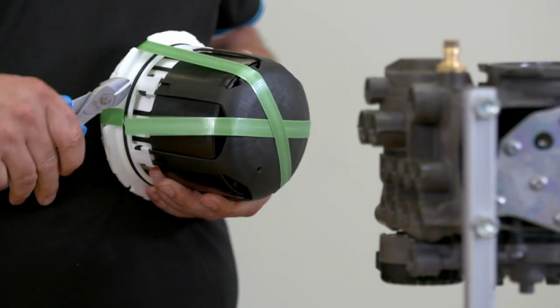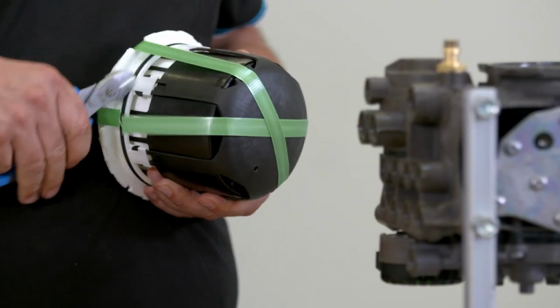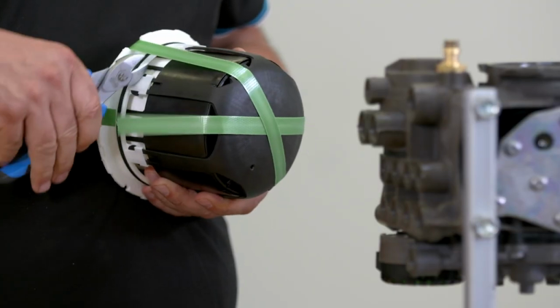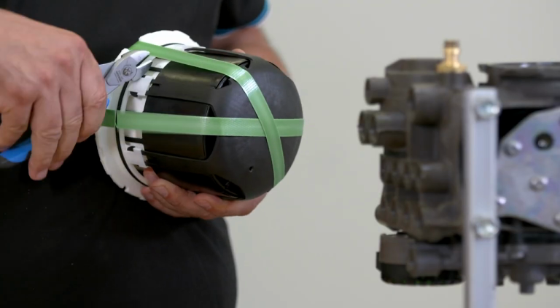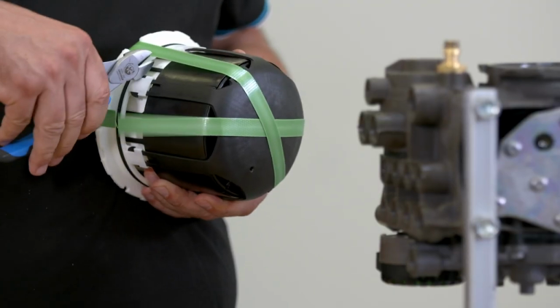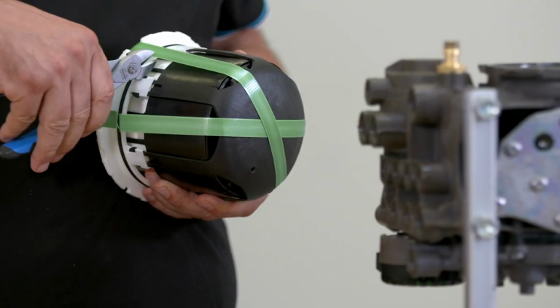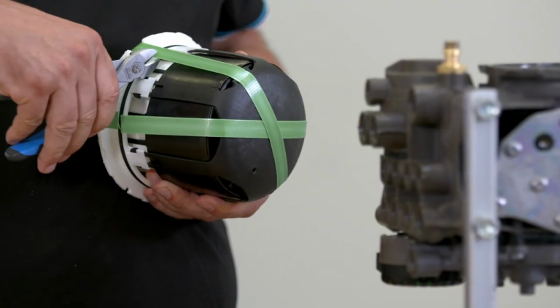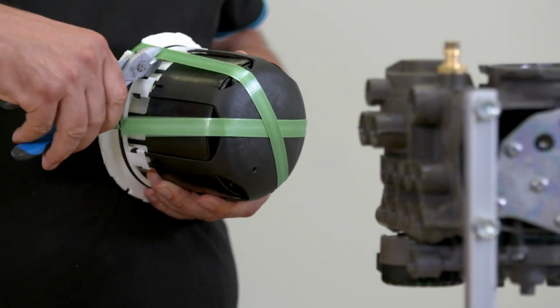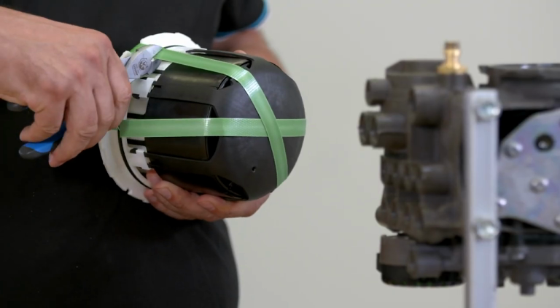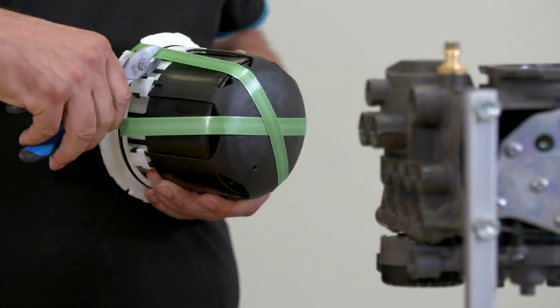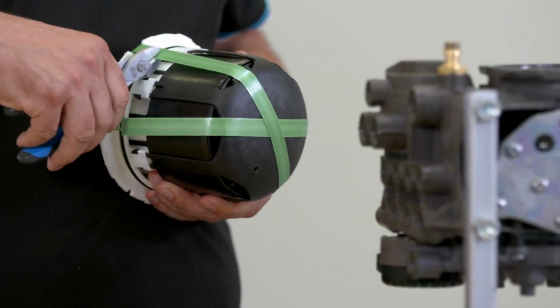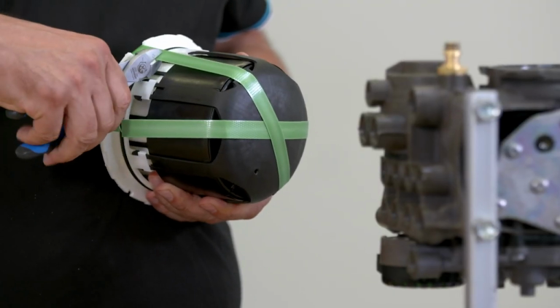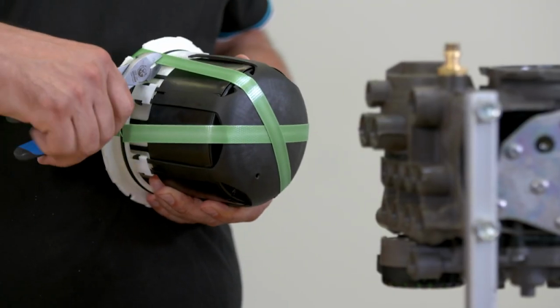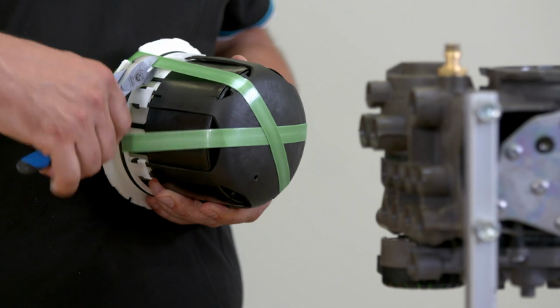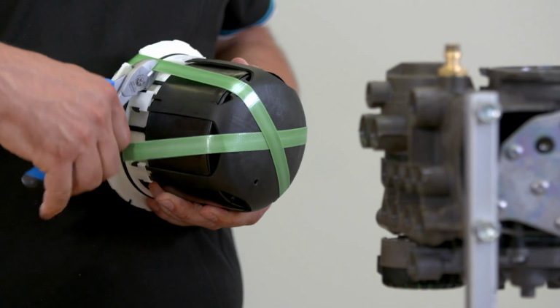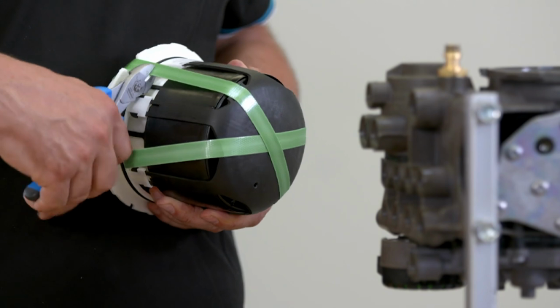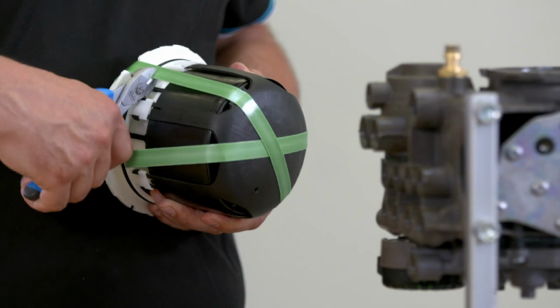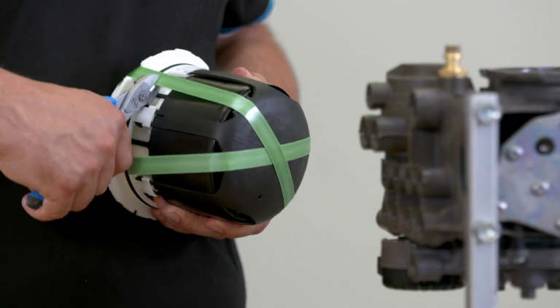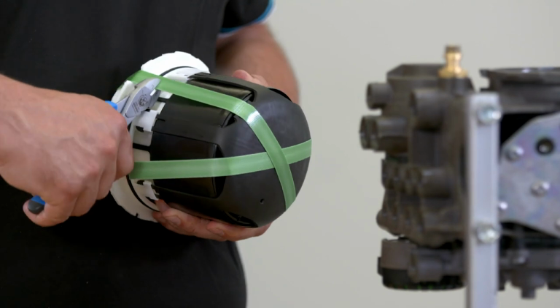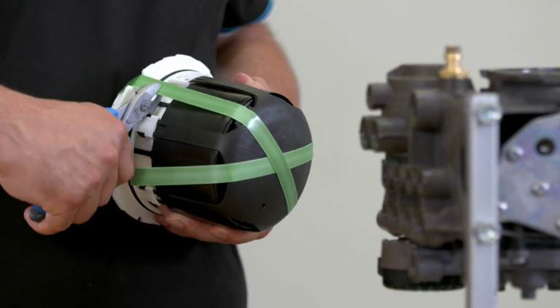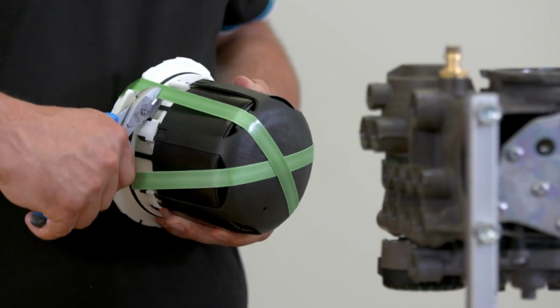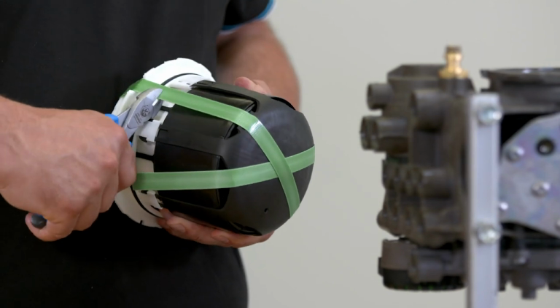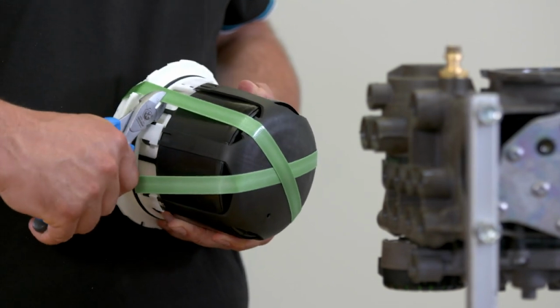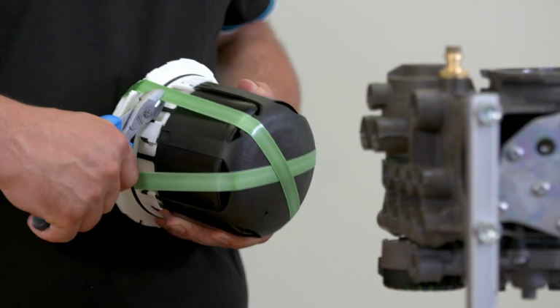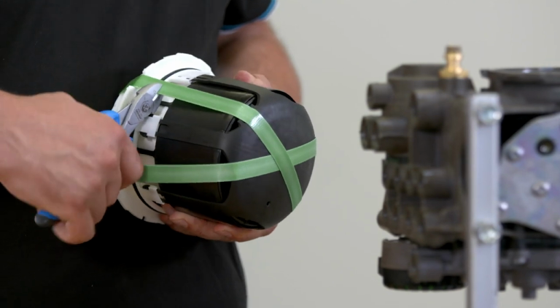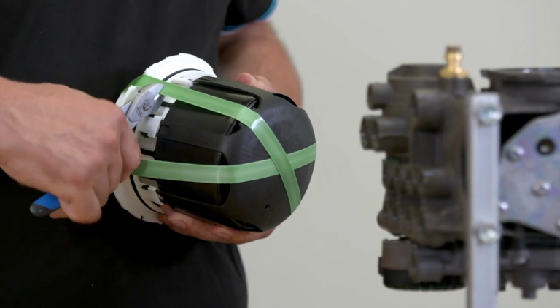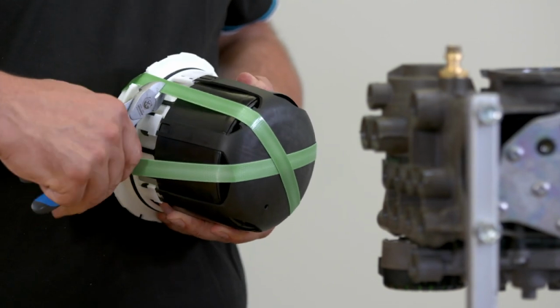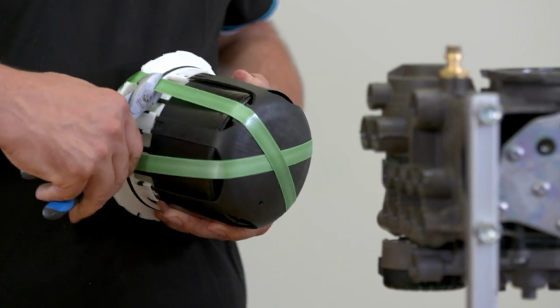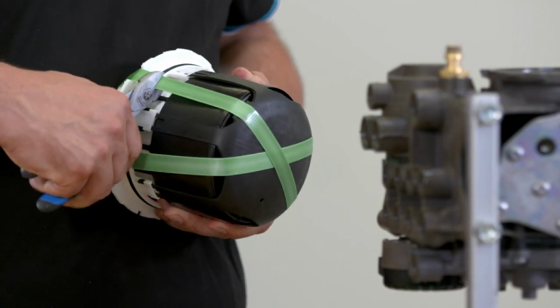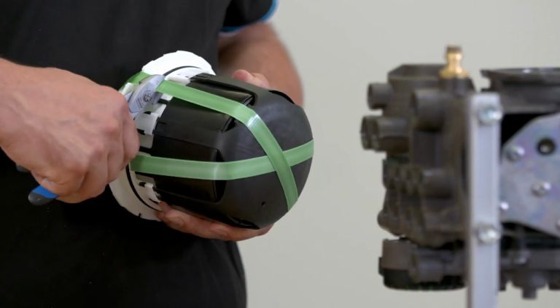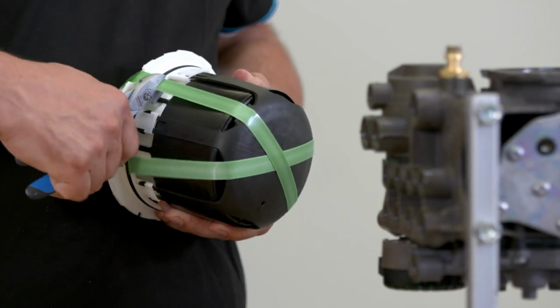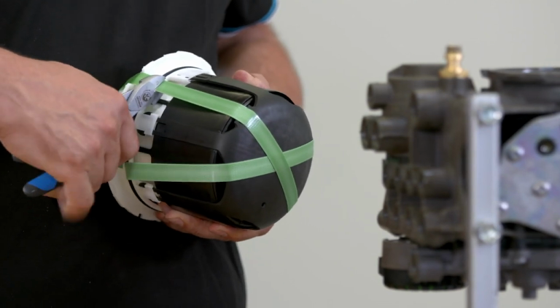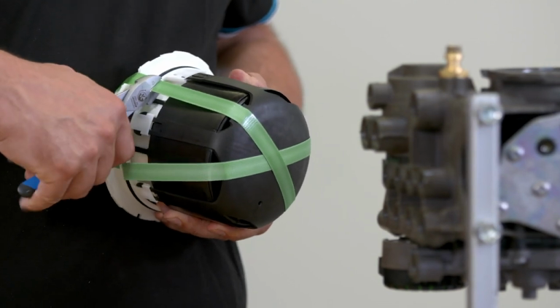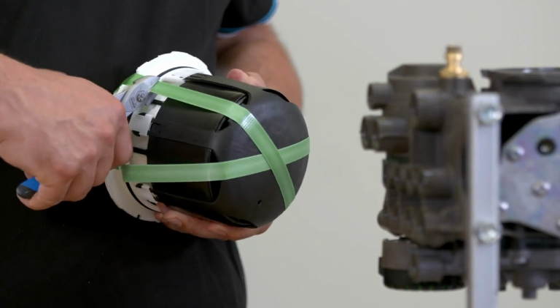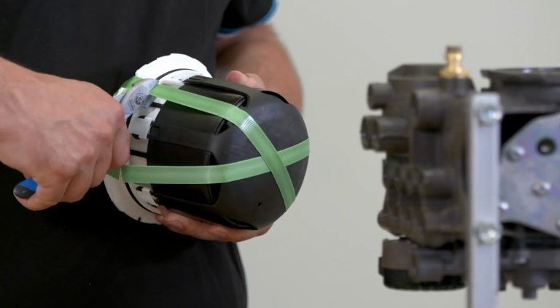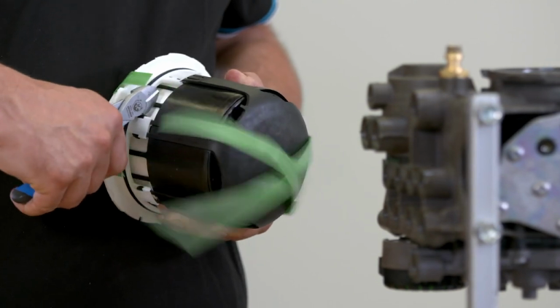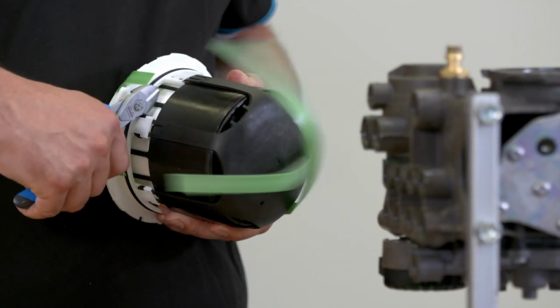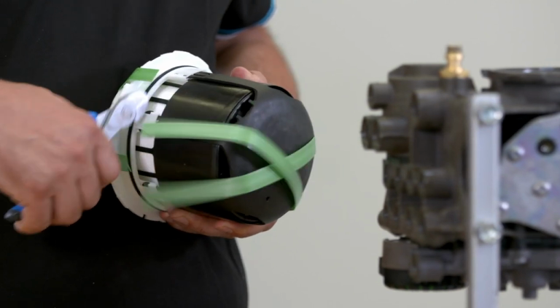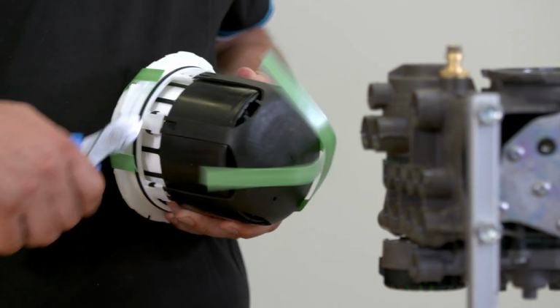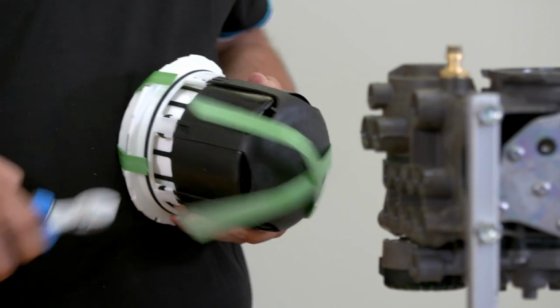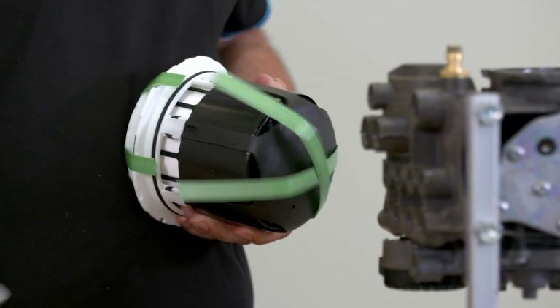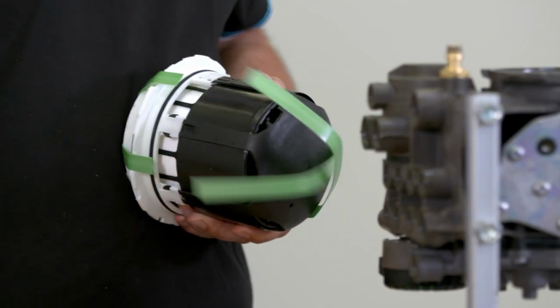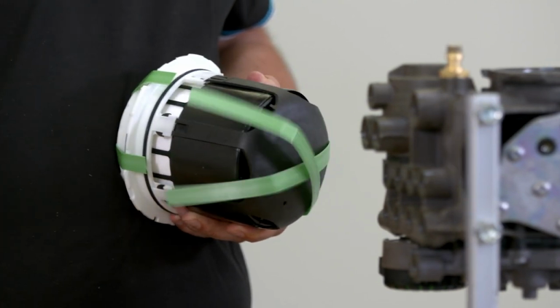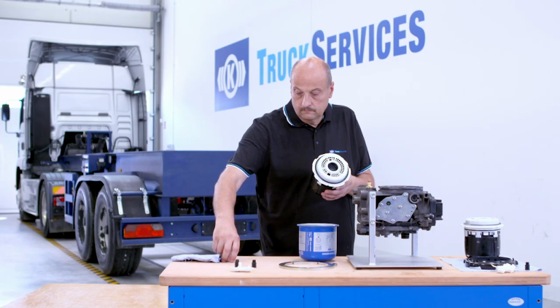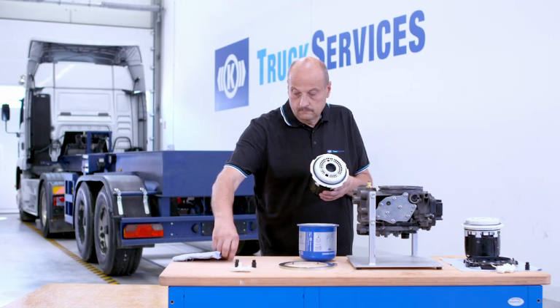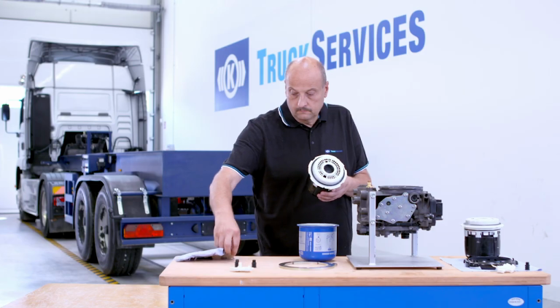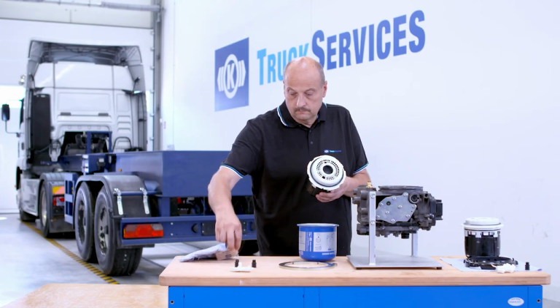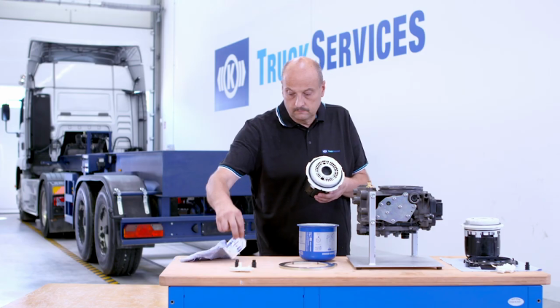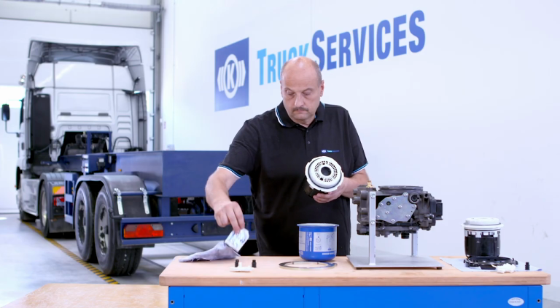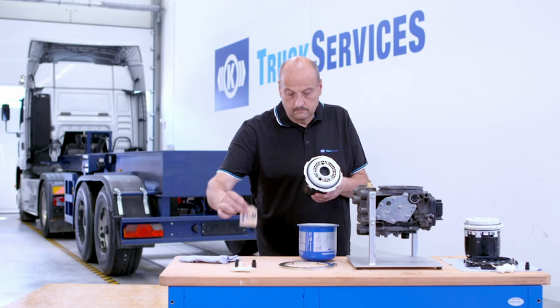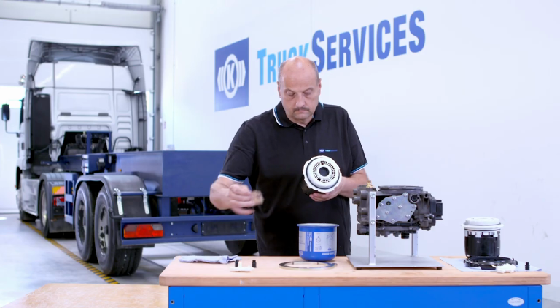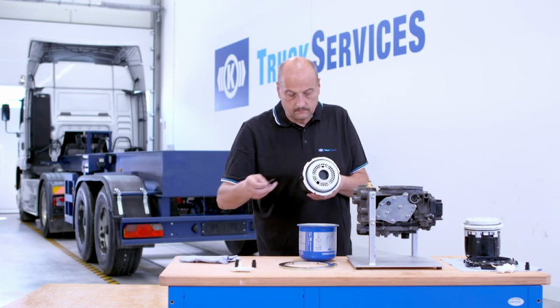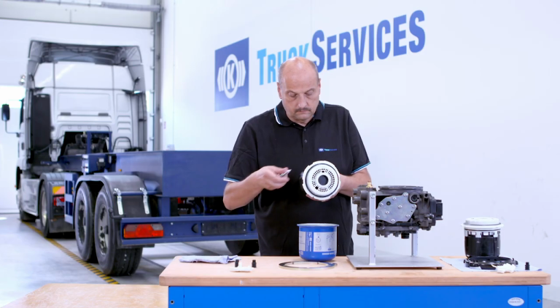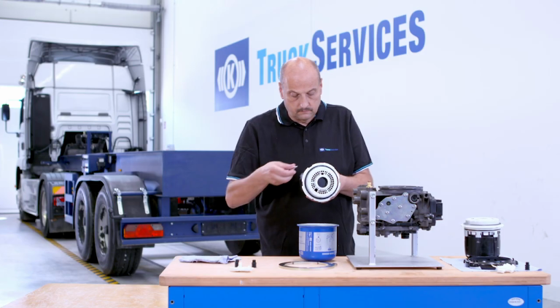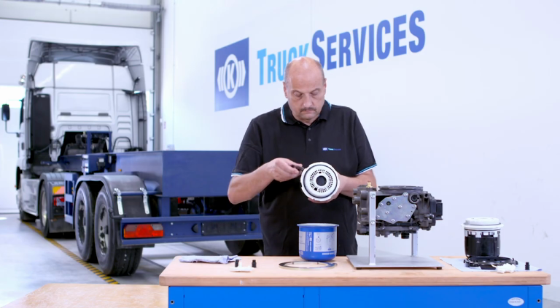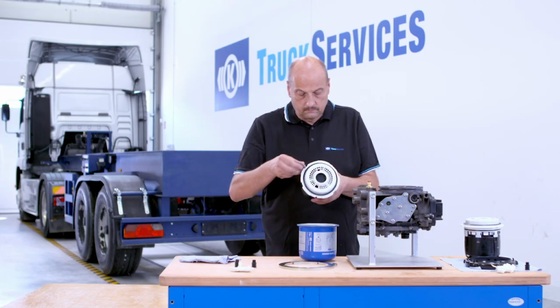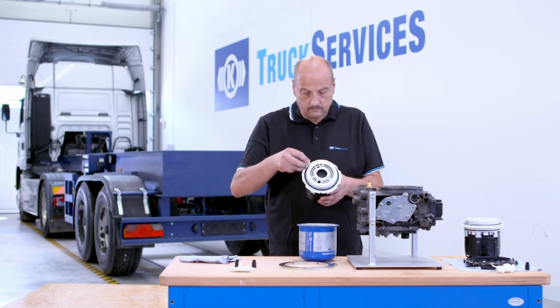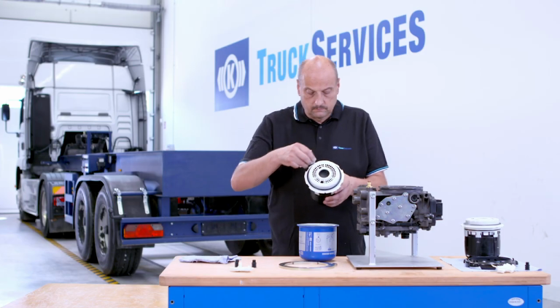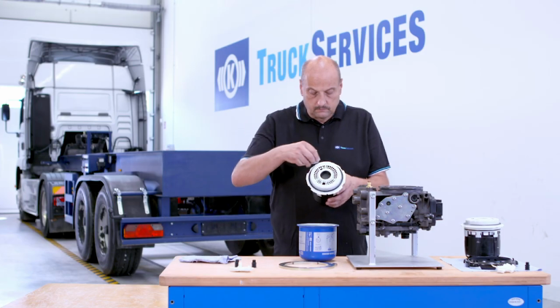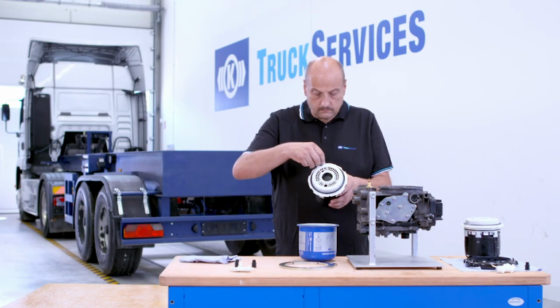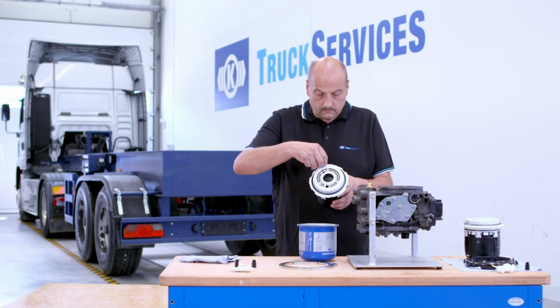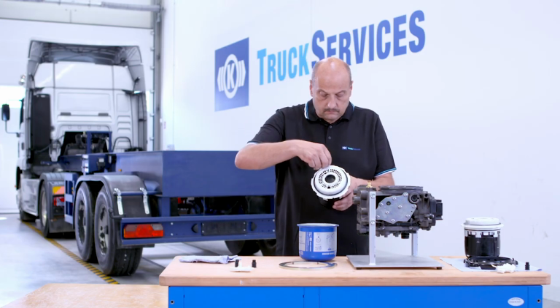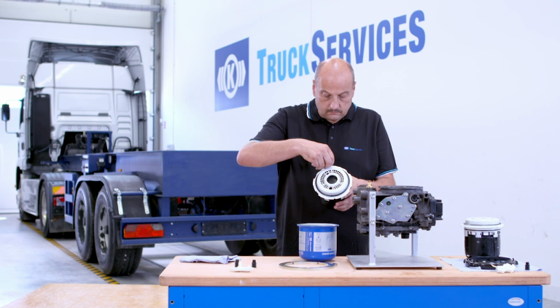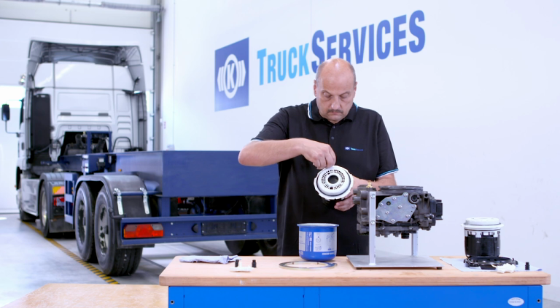Loosen the tension strap on the new cartridge. Grease the sealing elements.